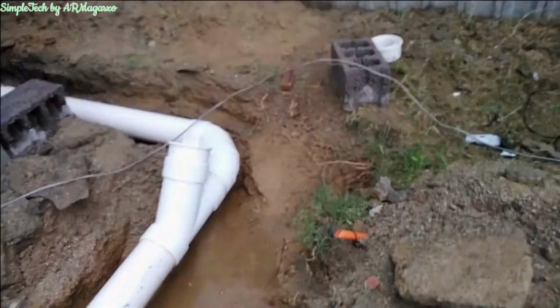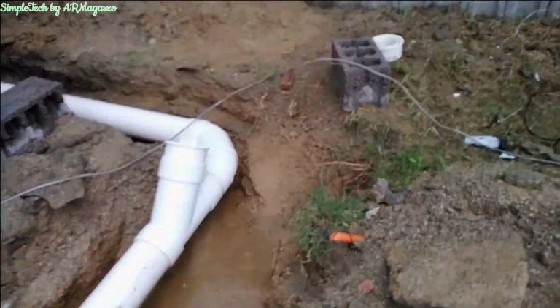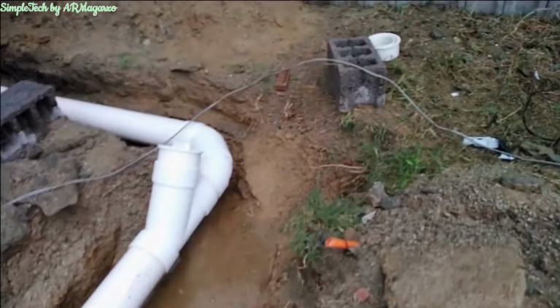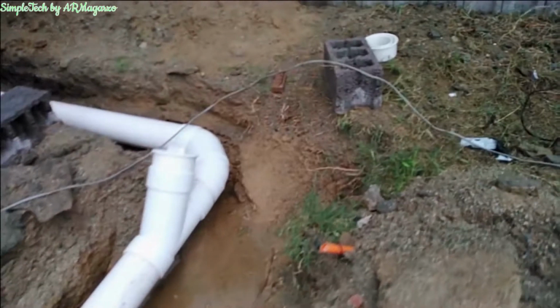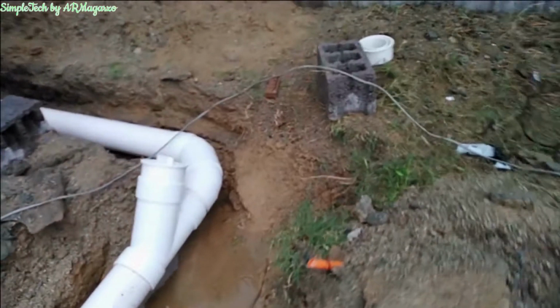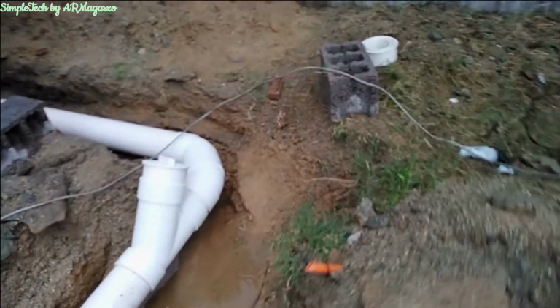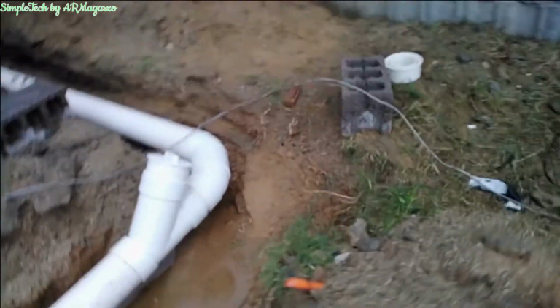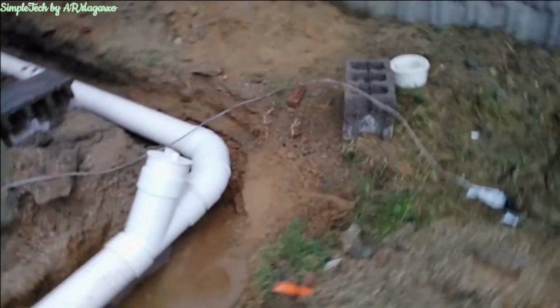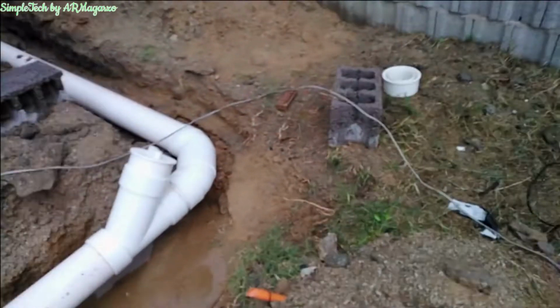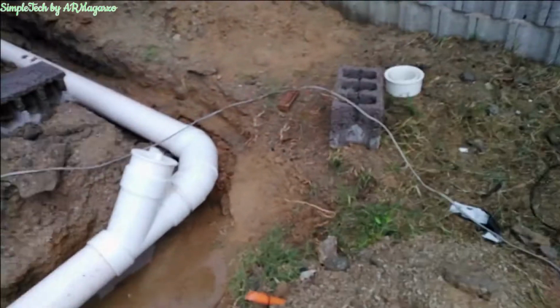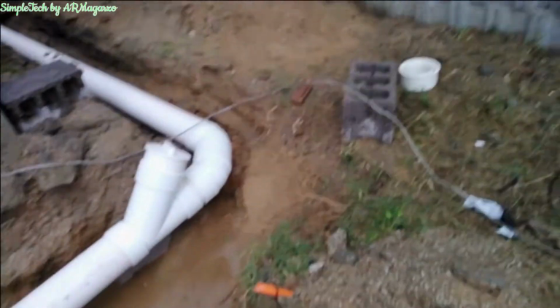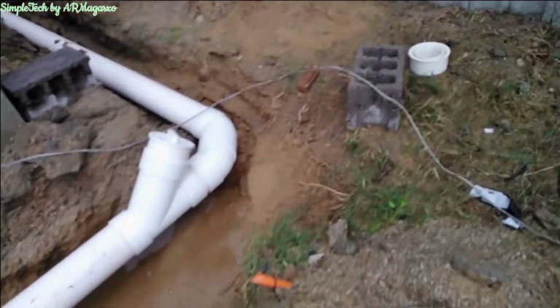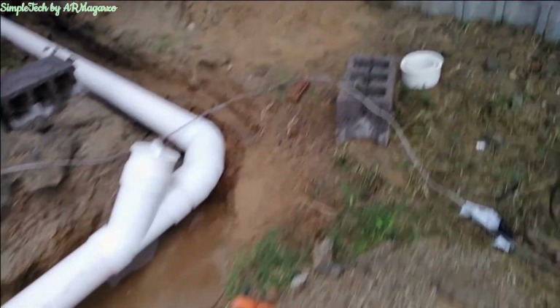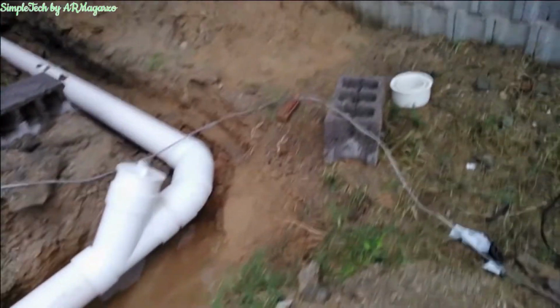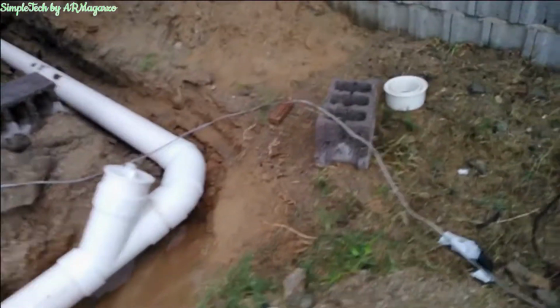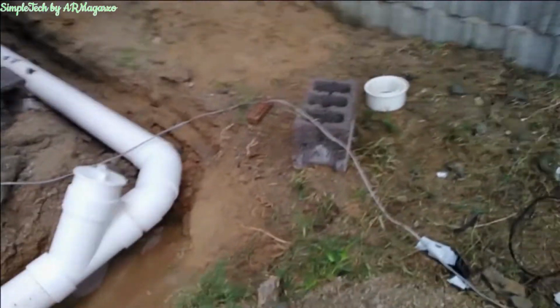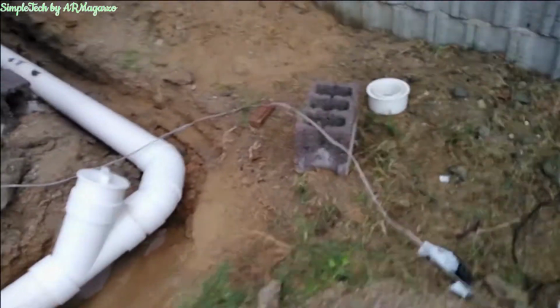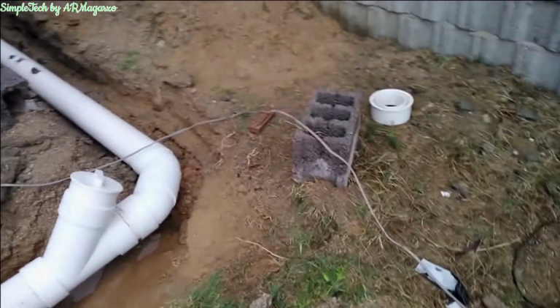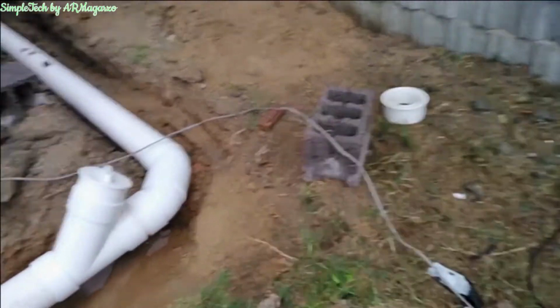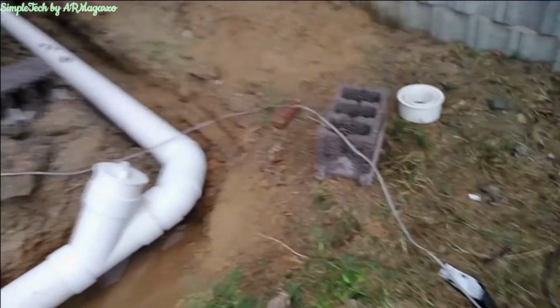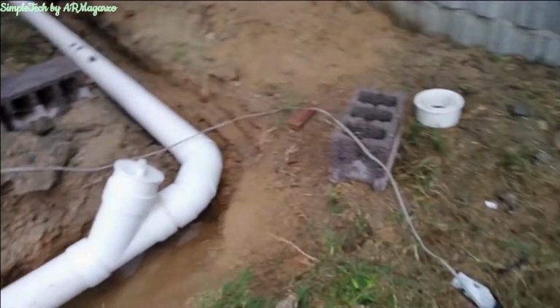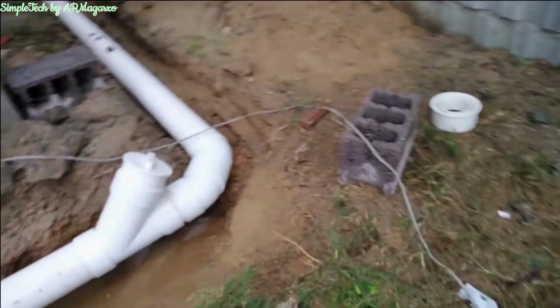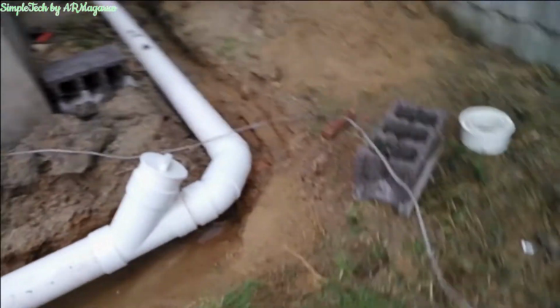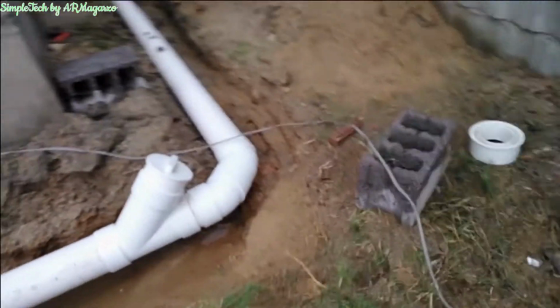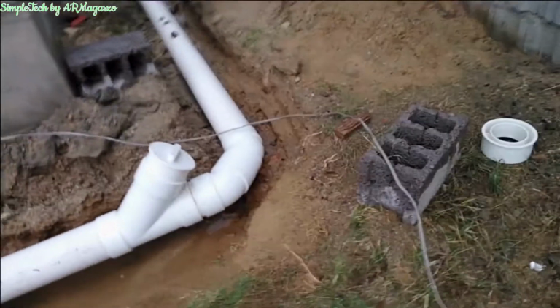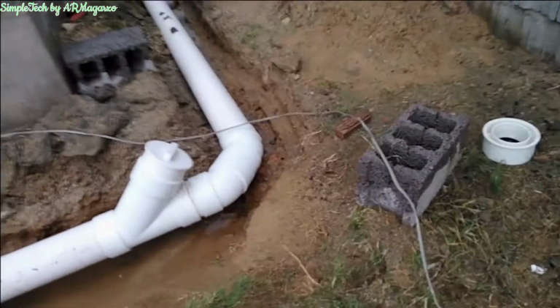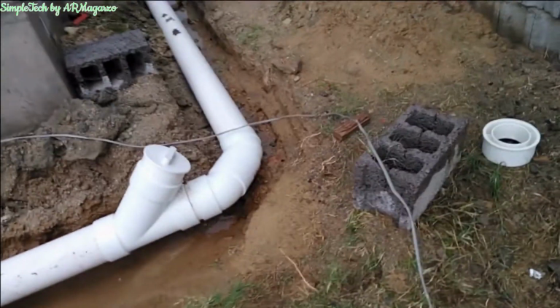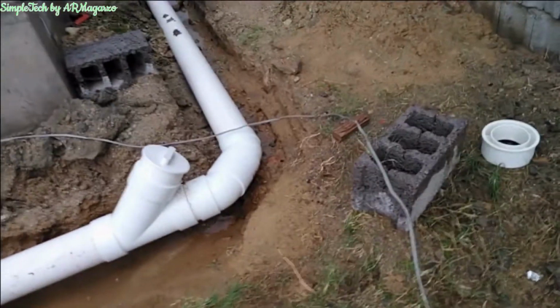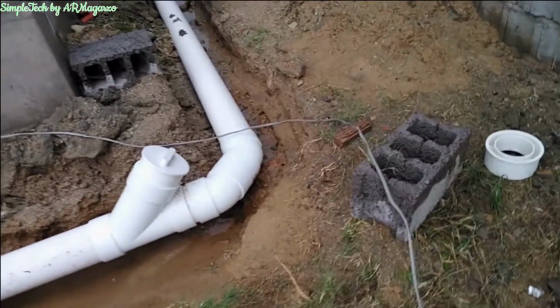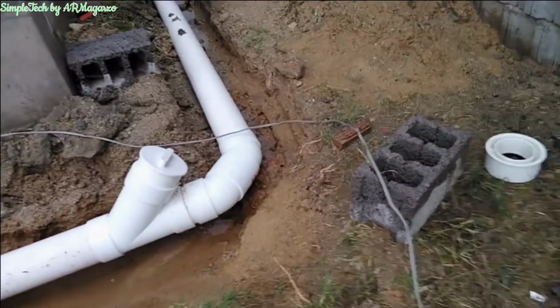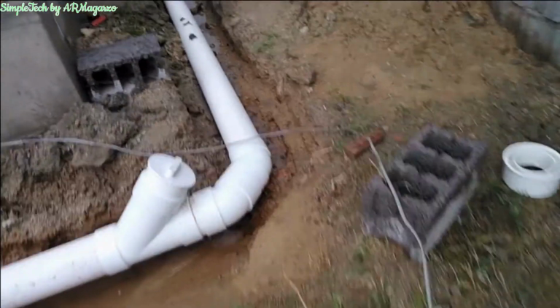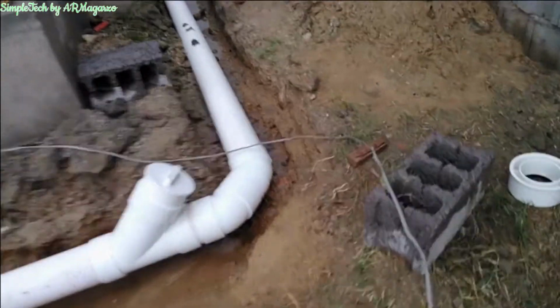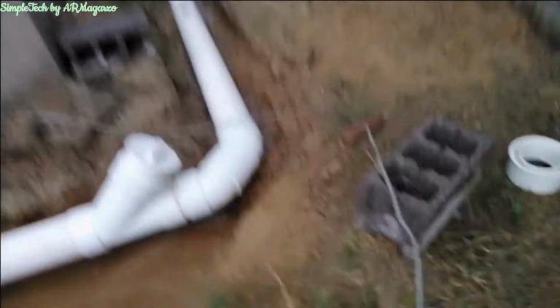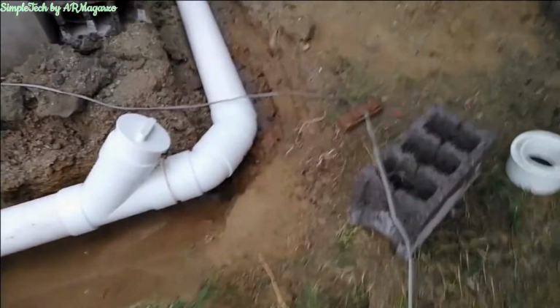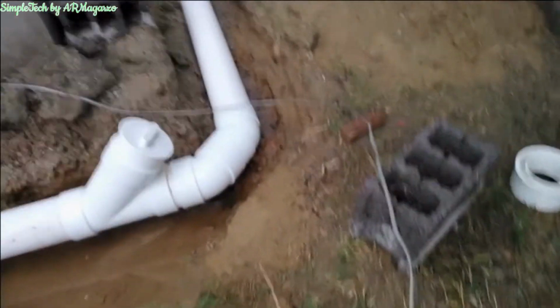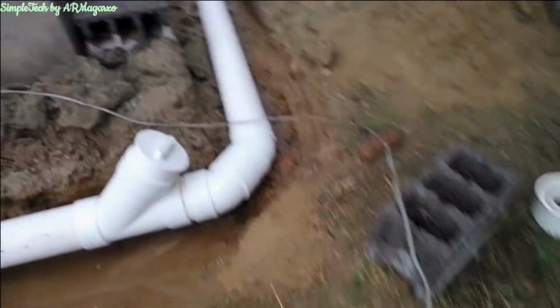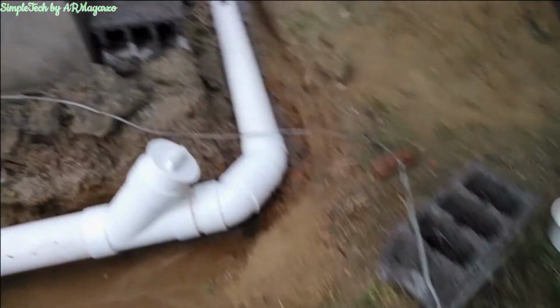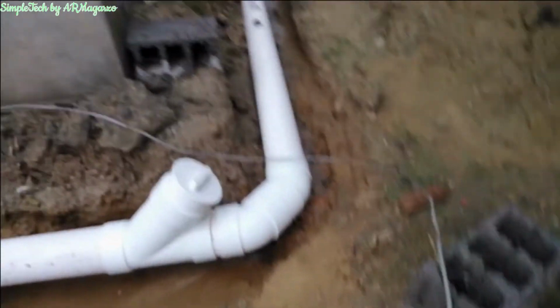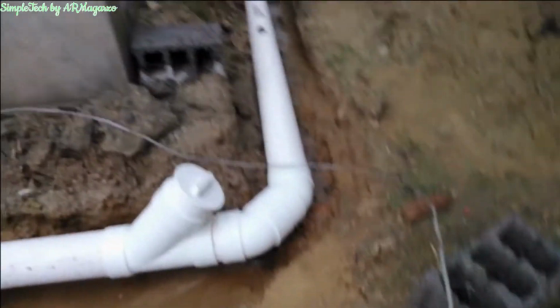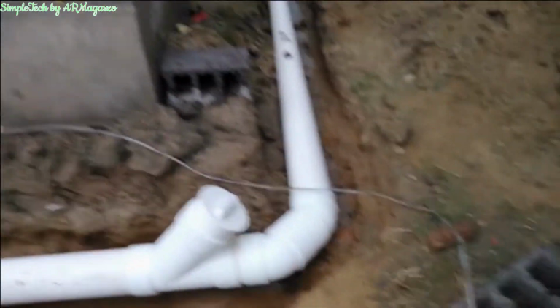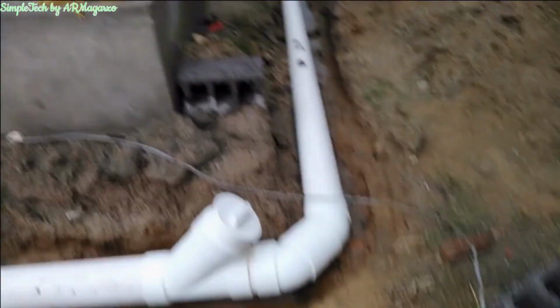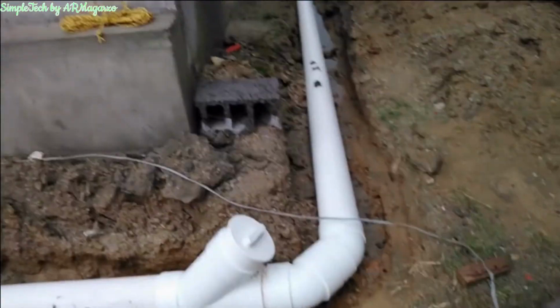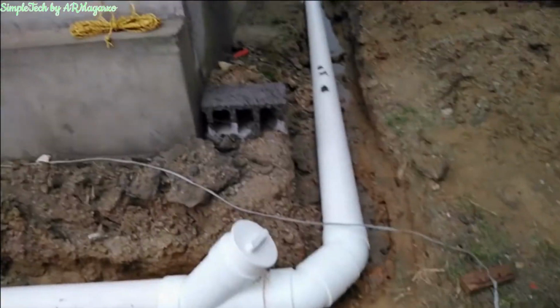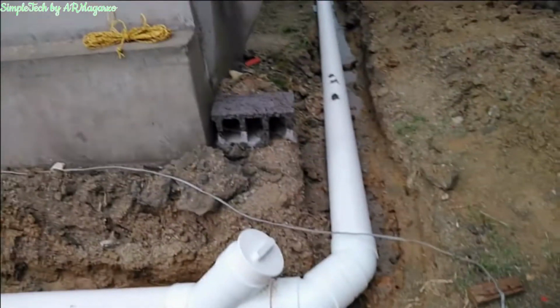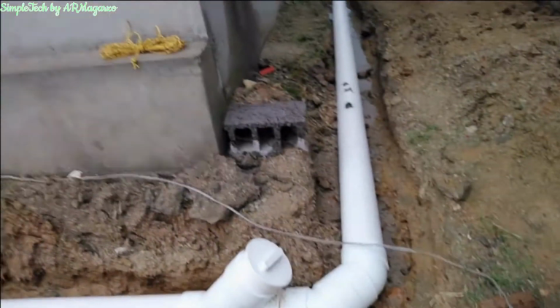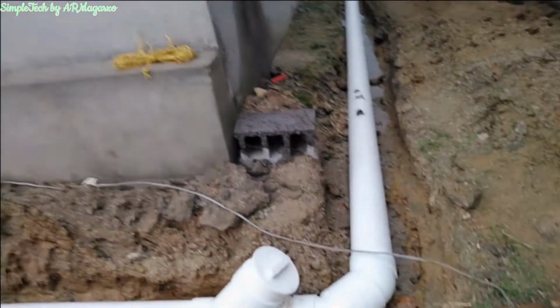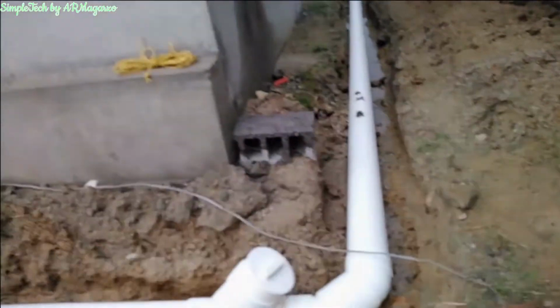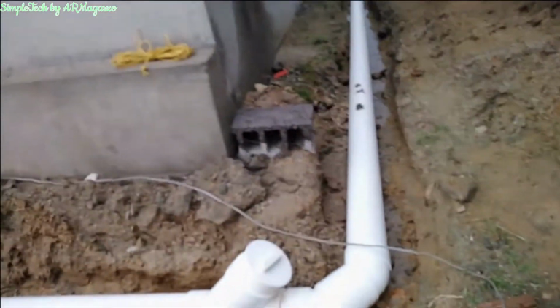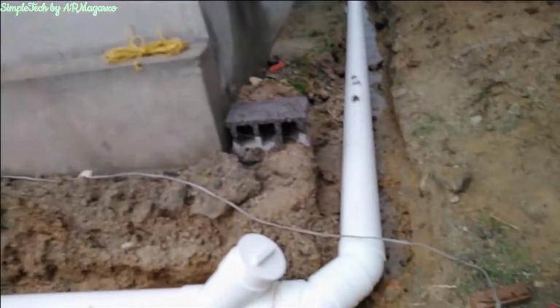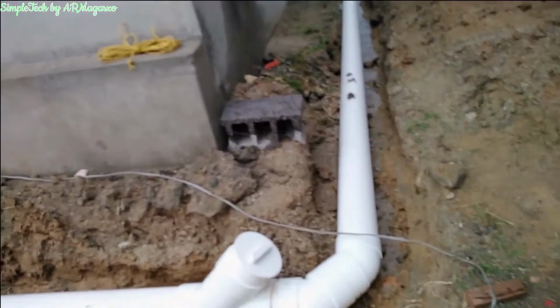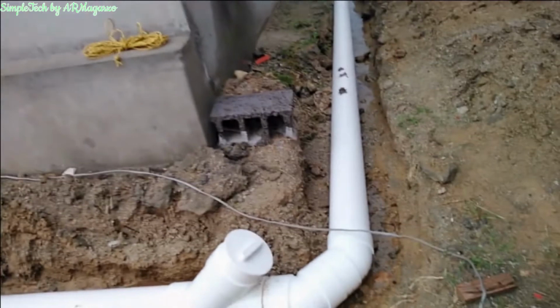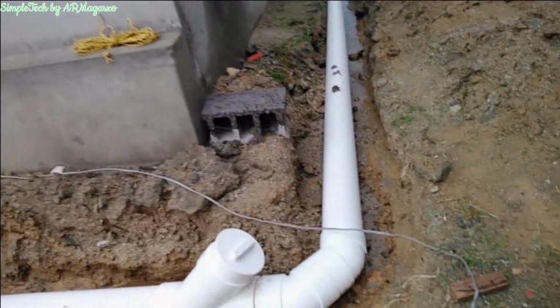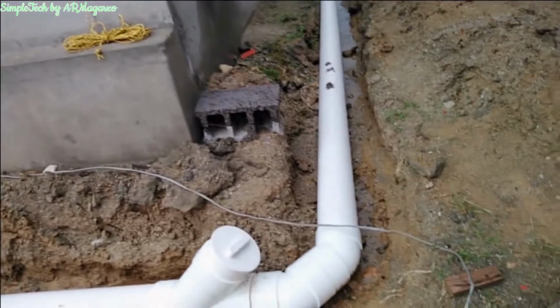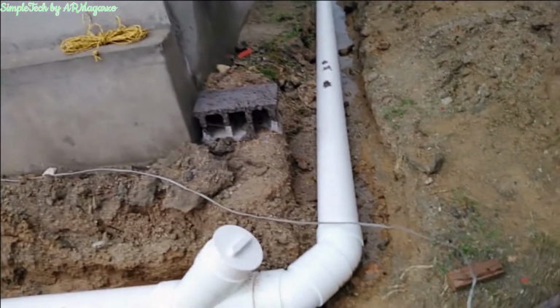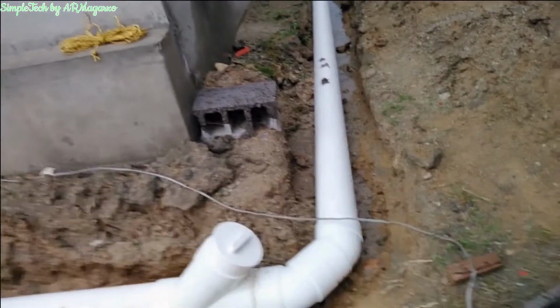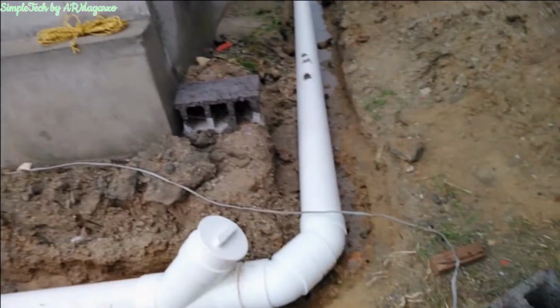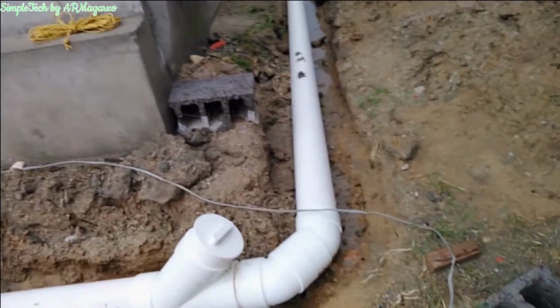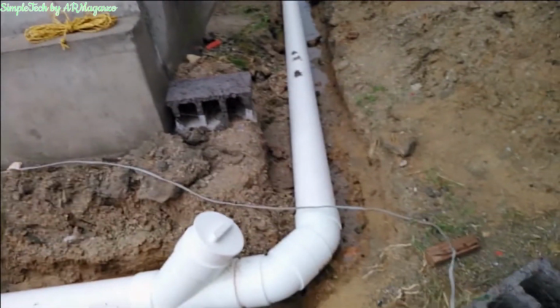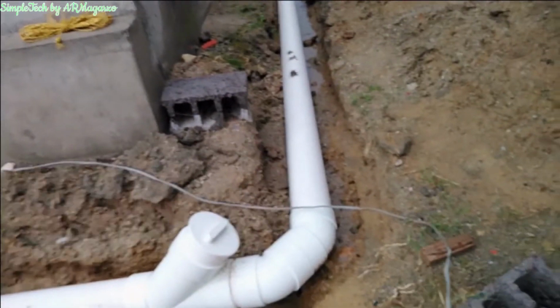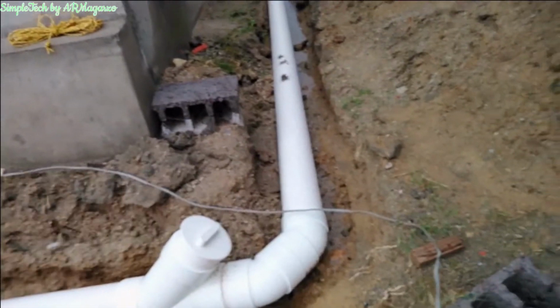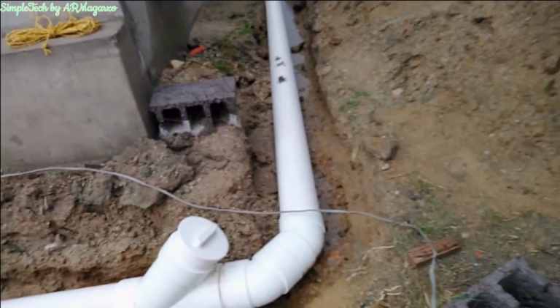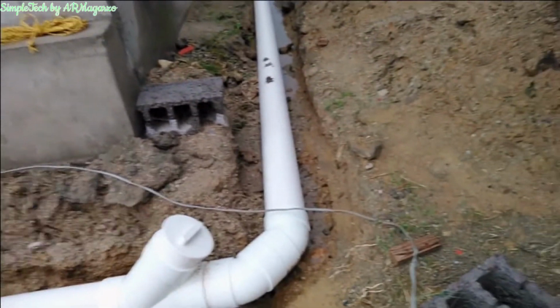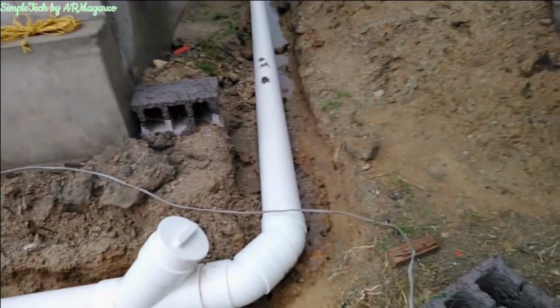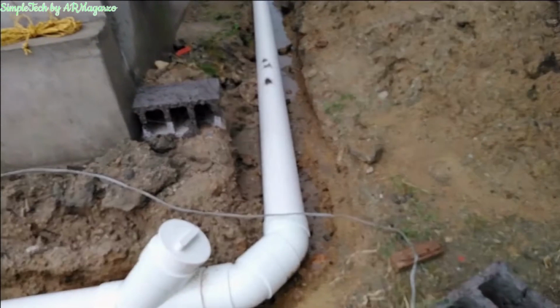And here at the corner of the building, we have another access pipe.